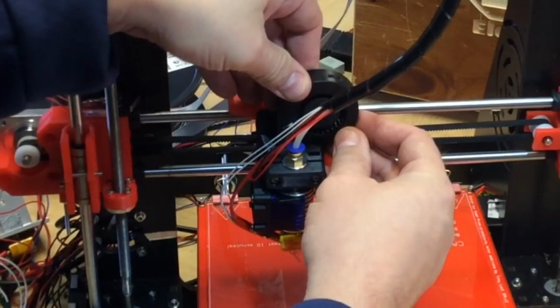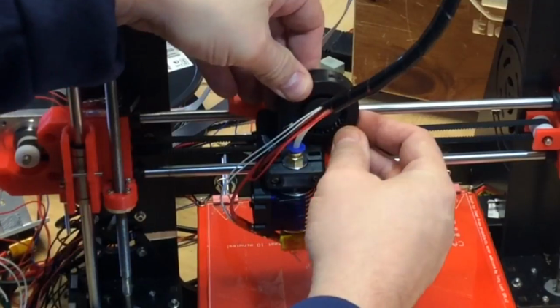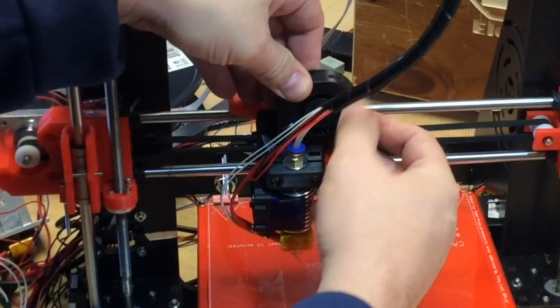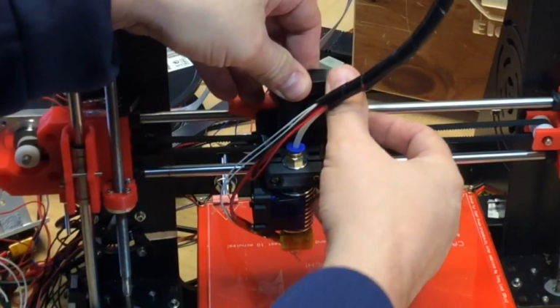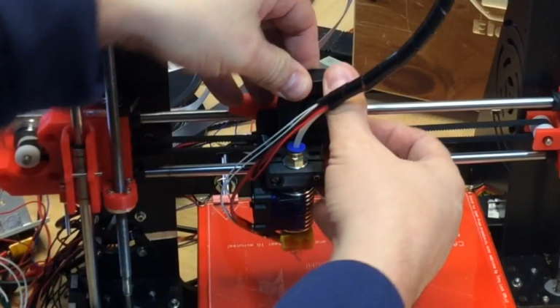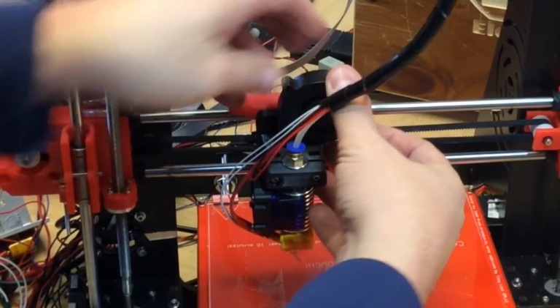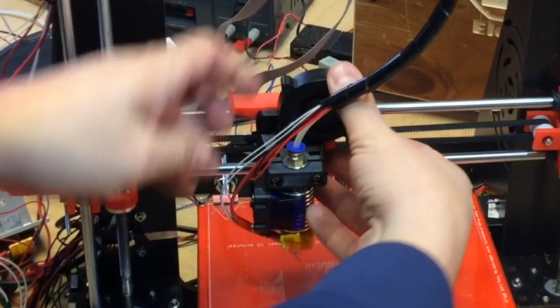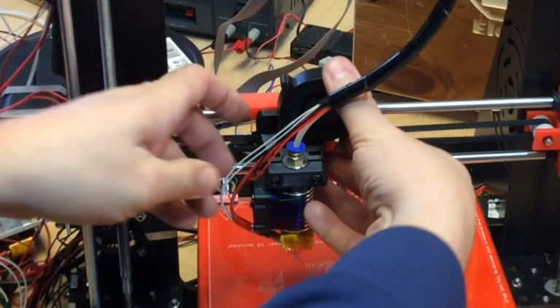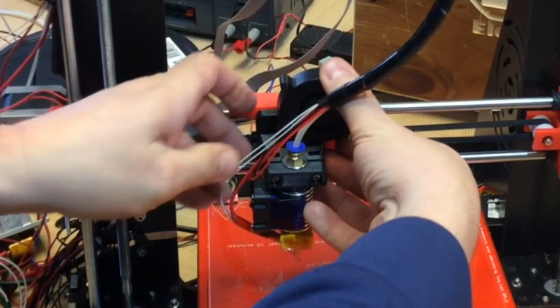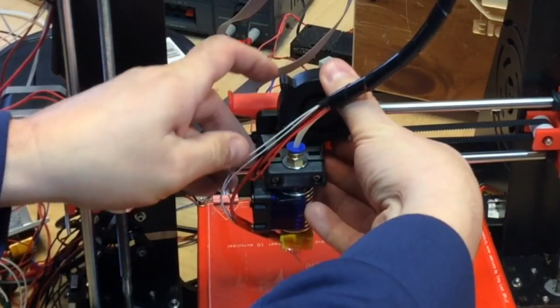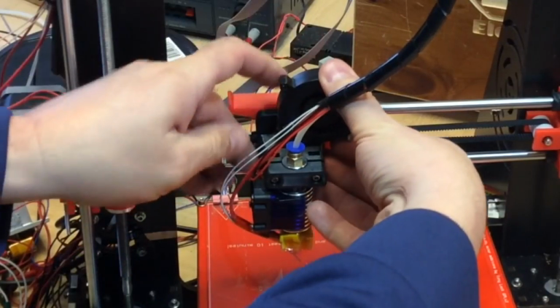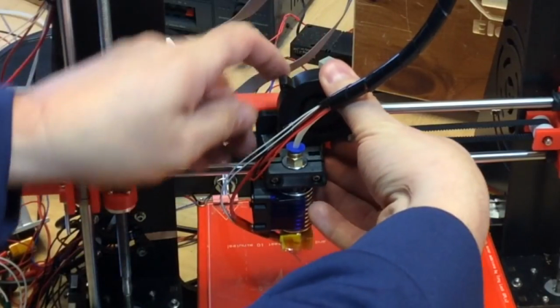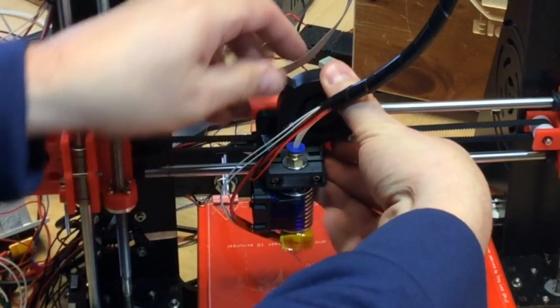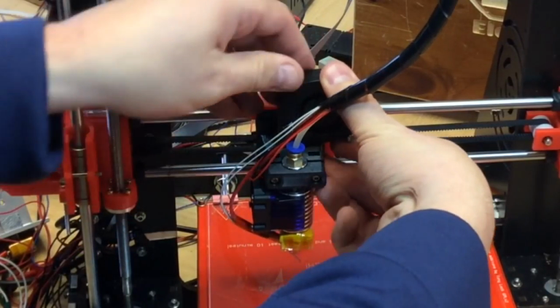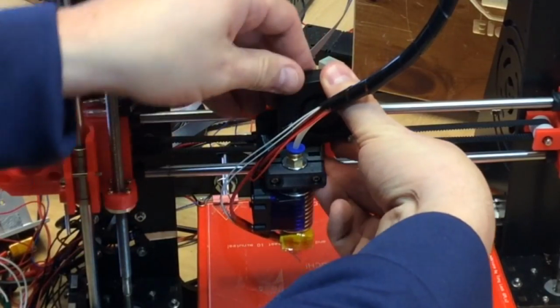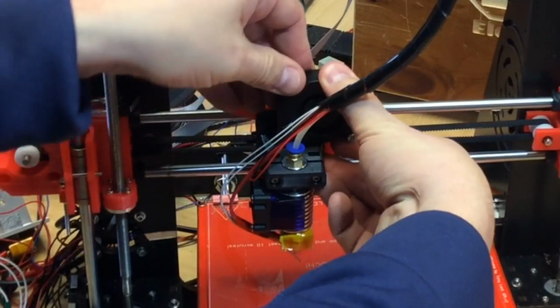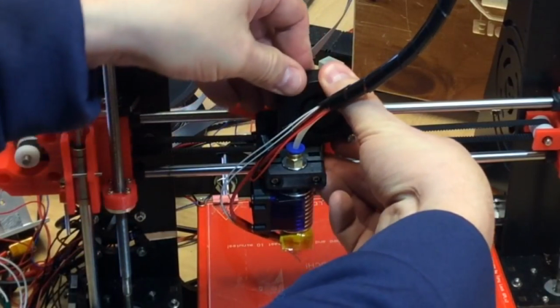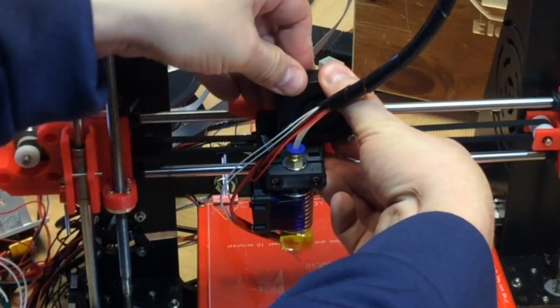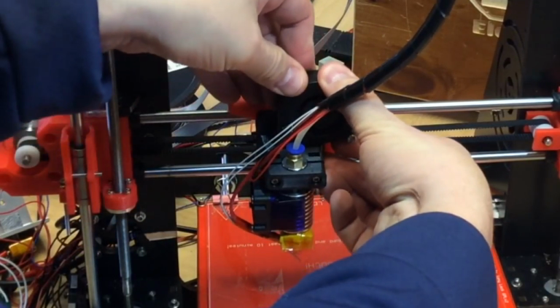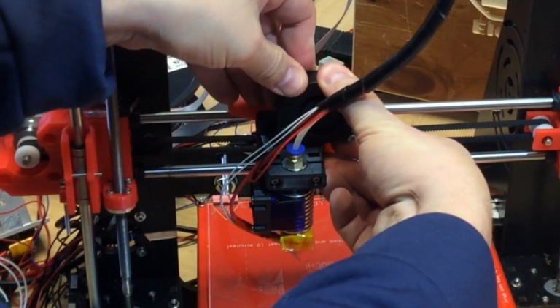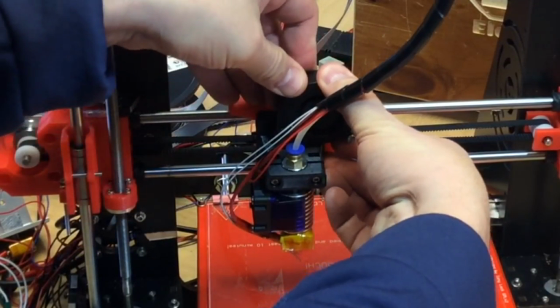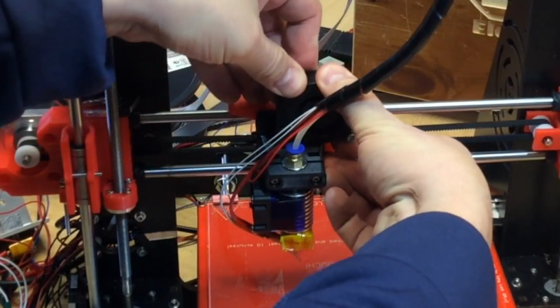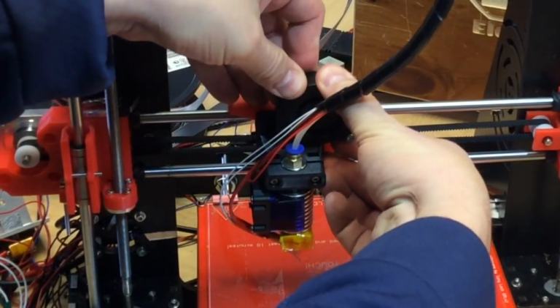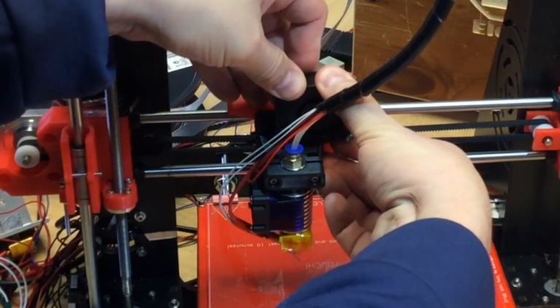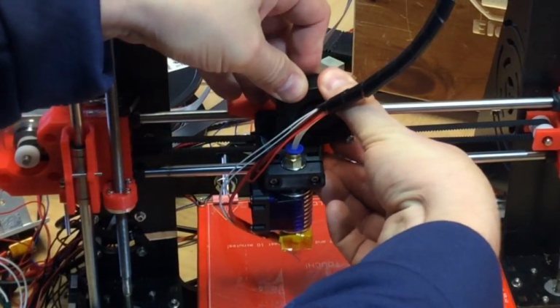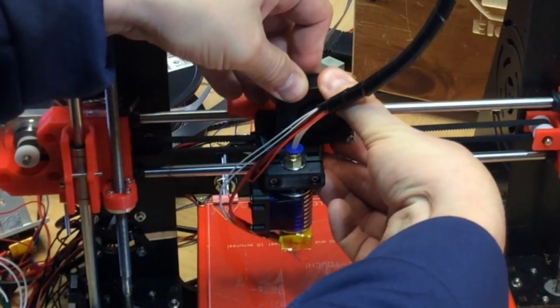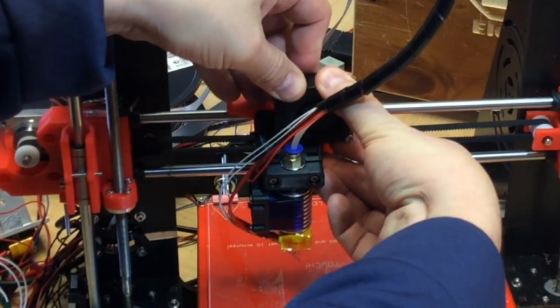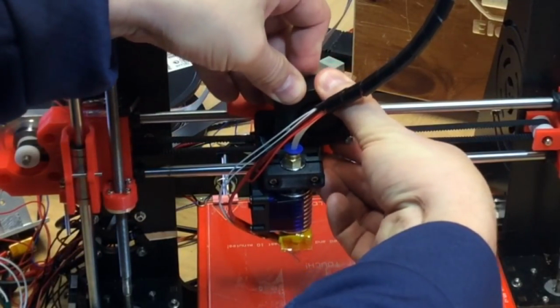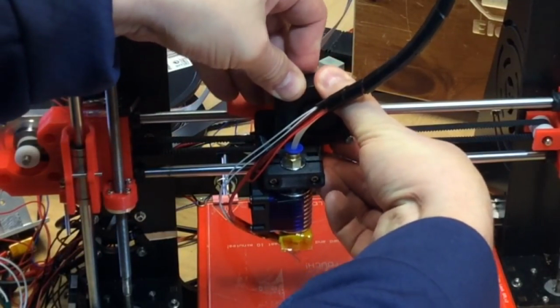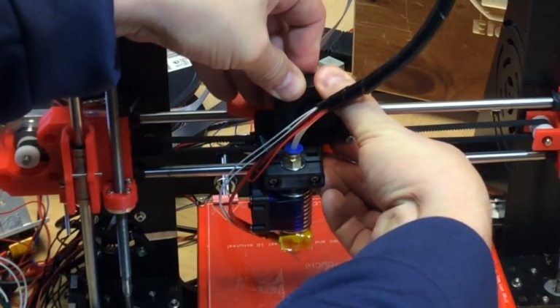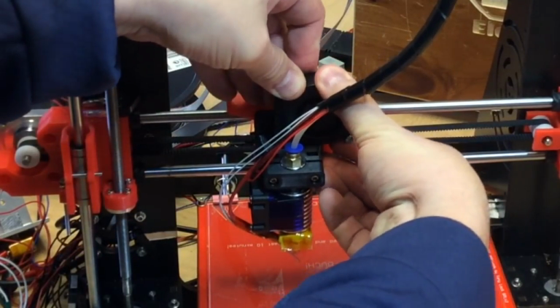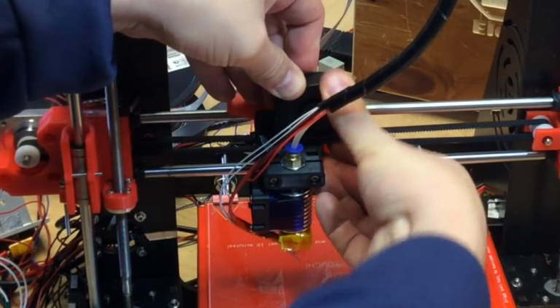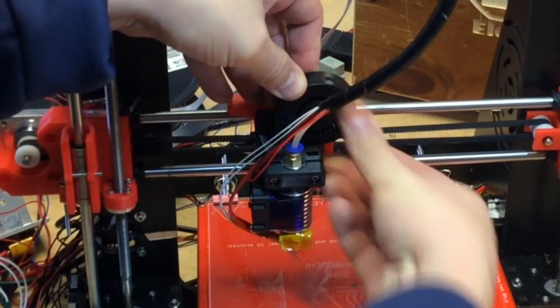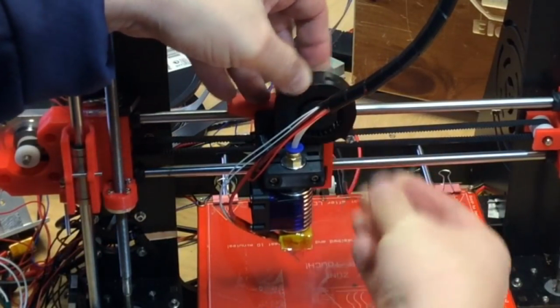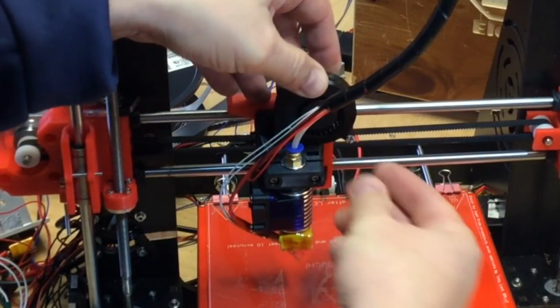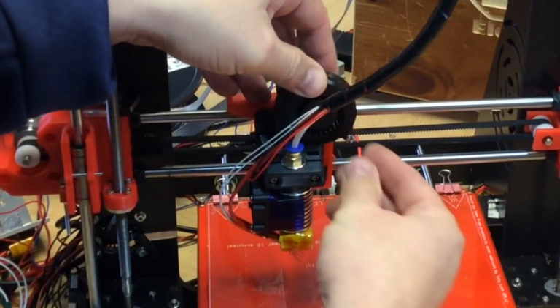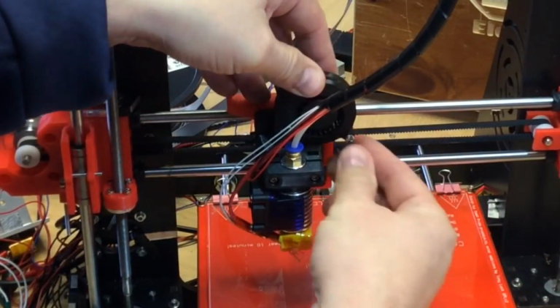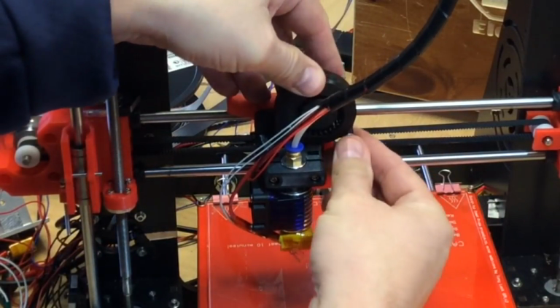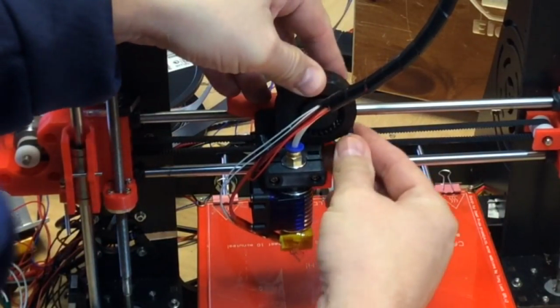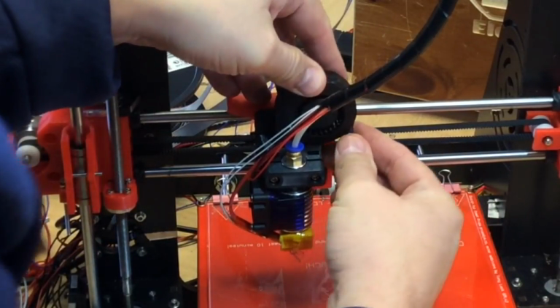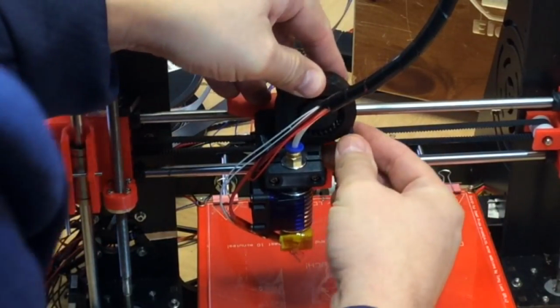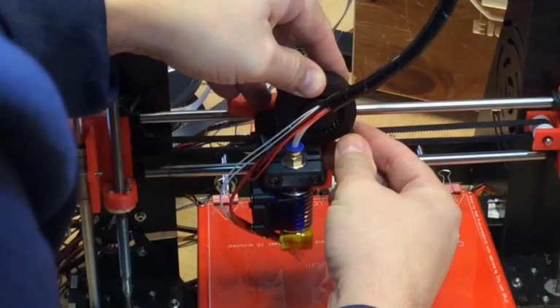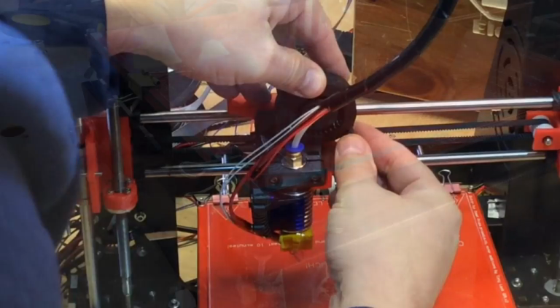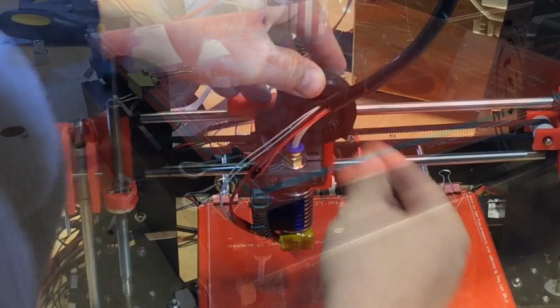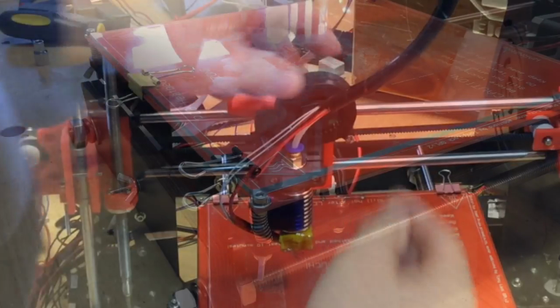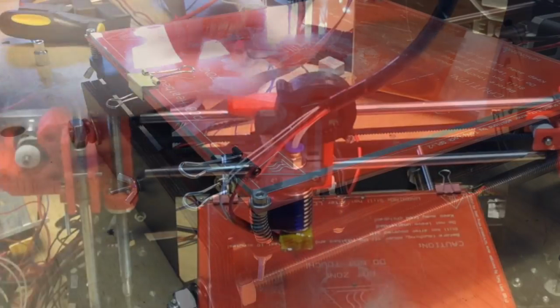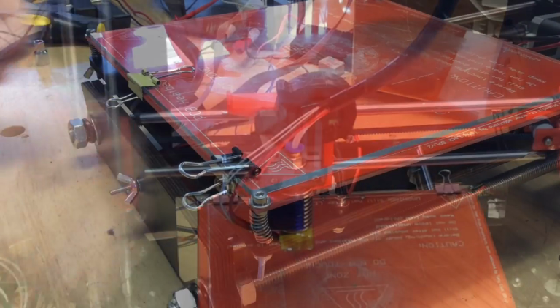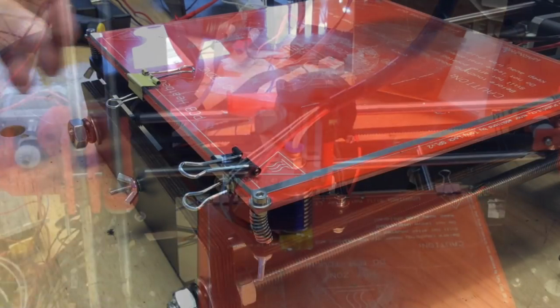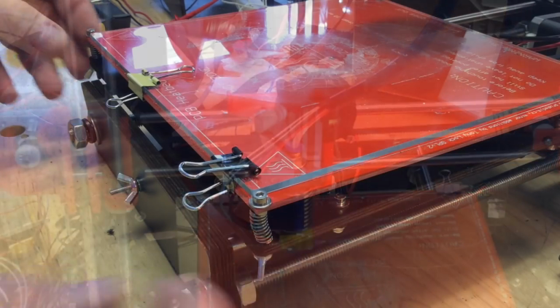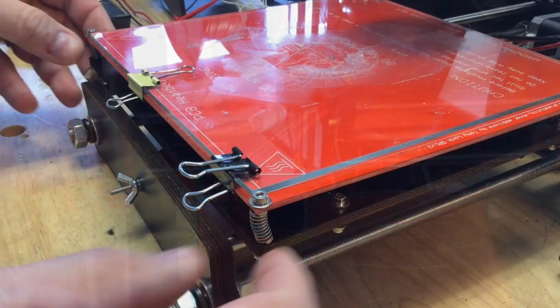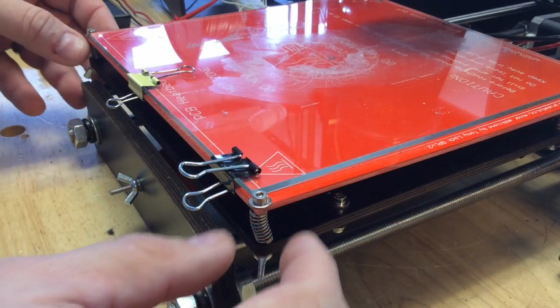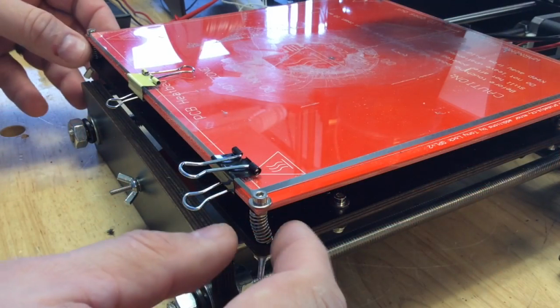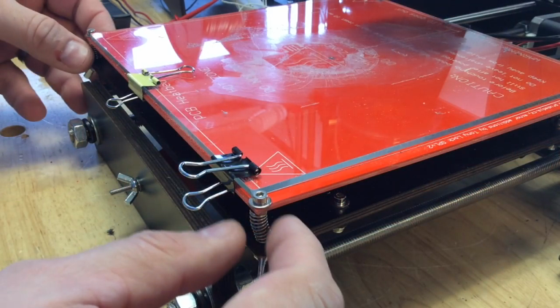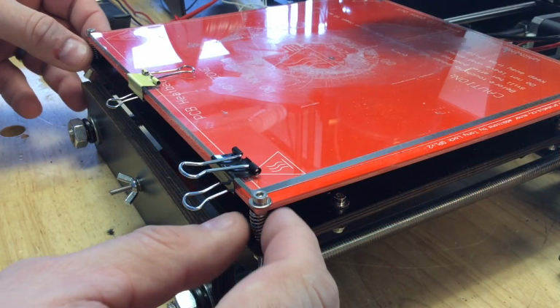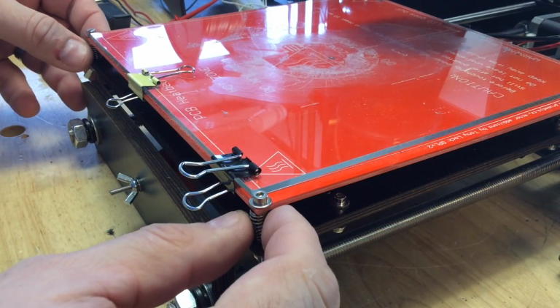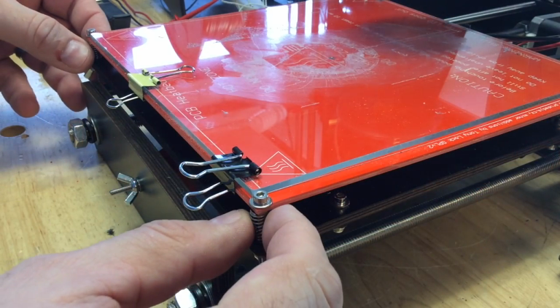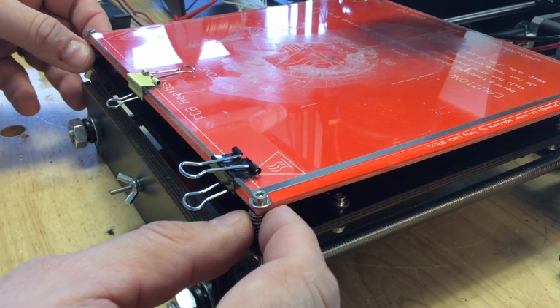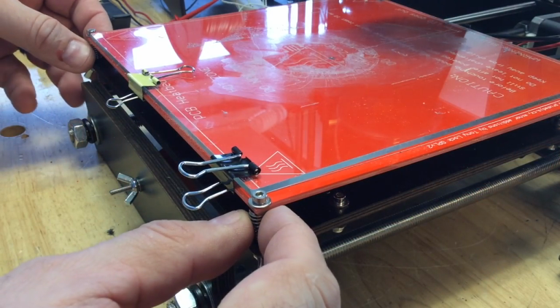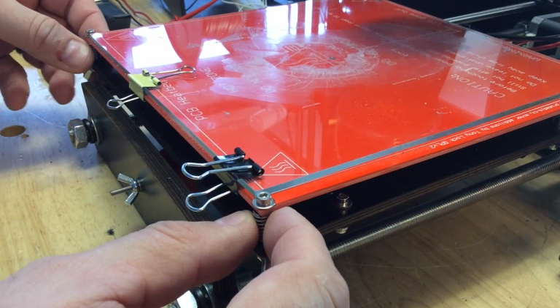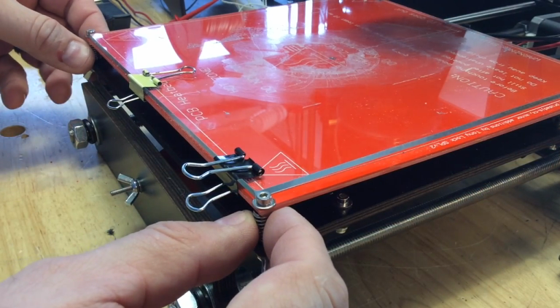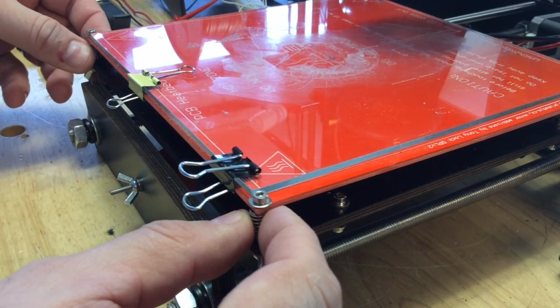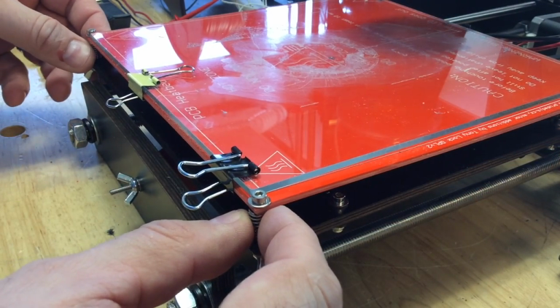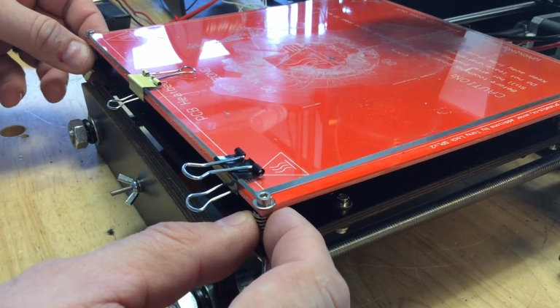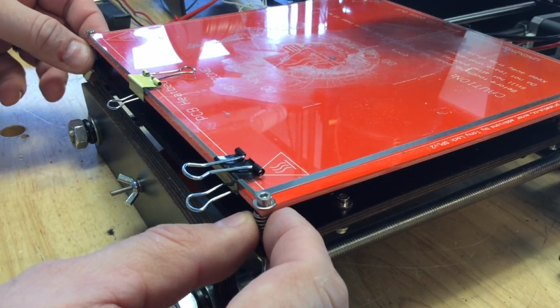The next step was to install the fan, which just kind of pushed into place, and then there's one bolt that goes into the bracket as part of the design.